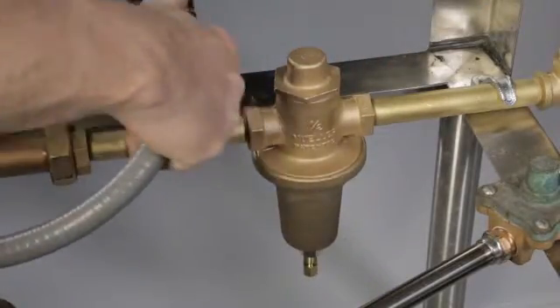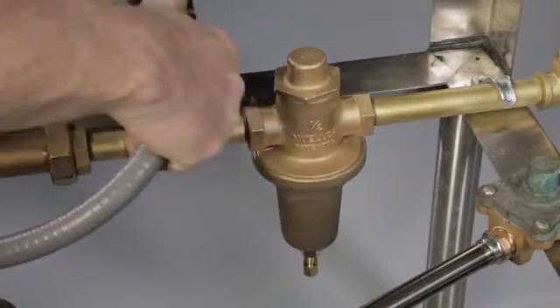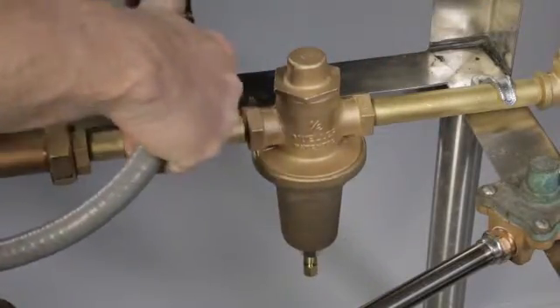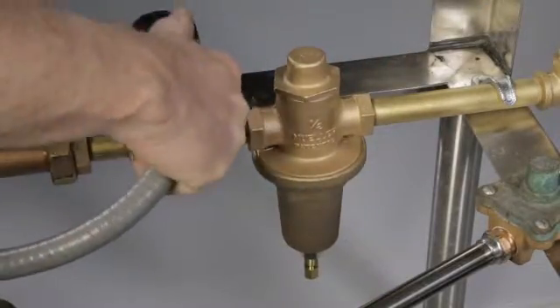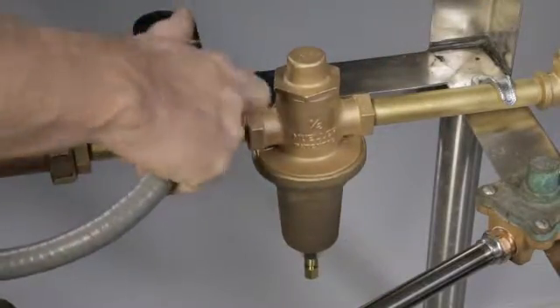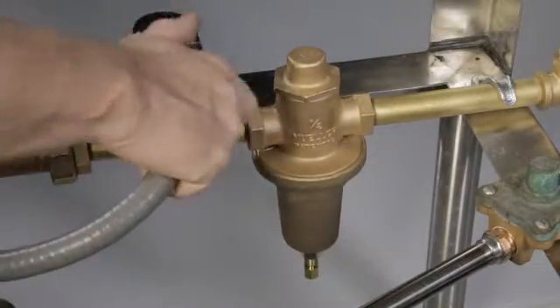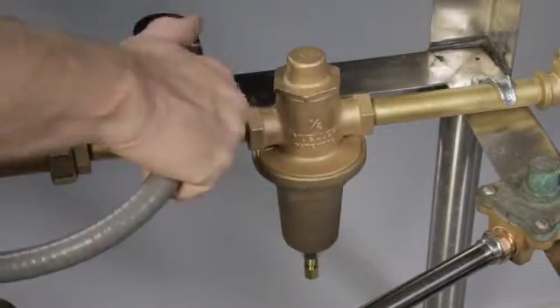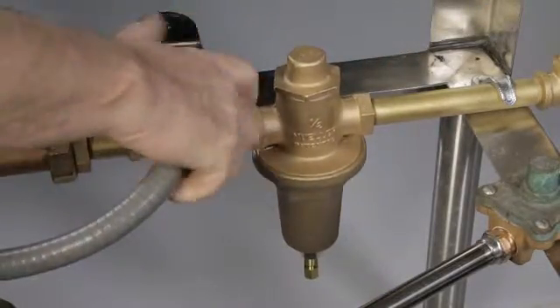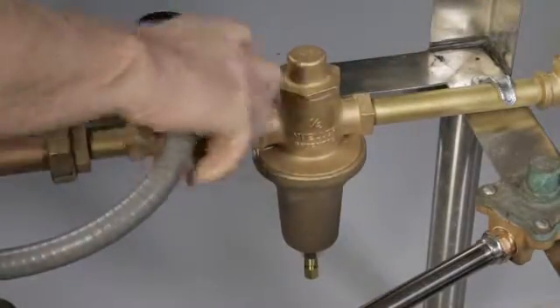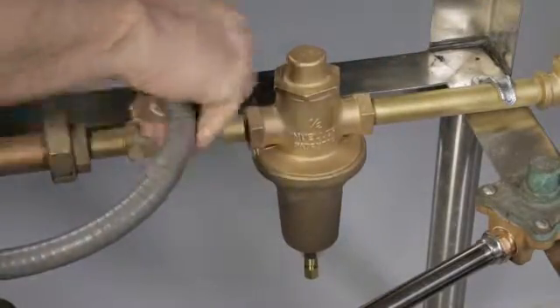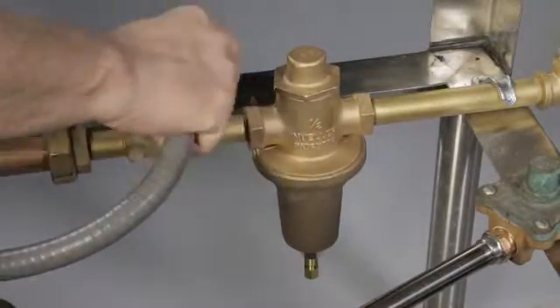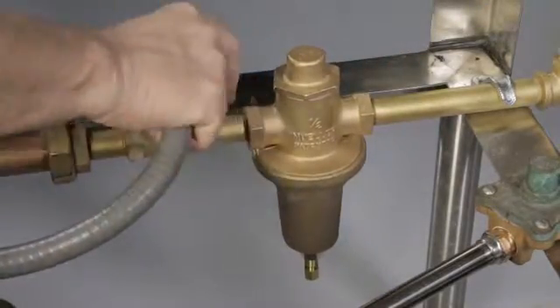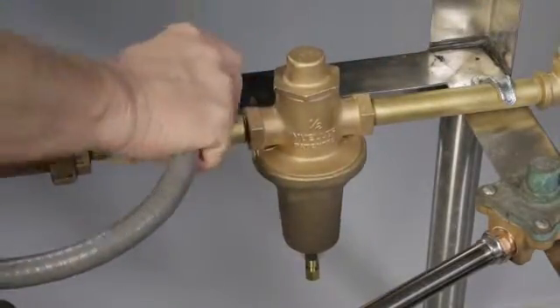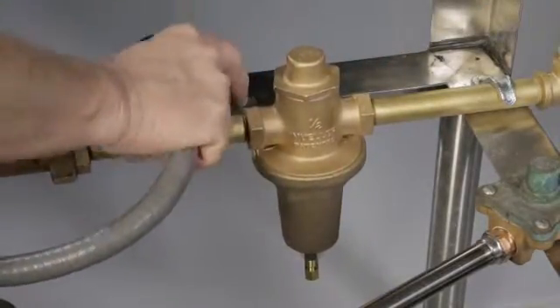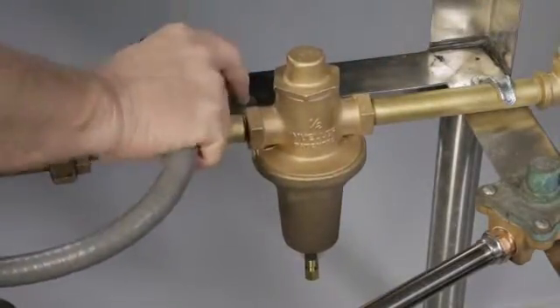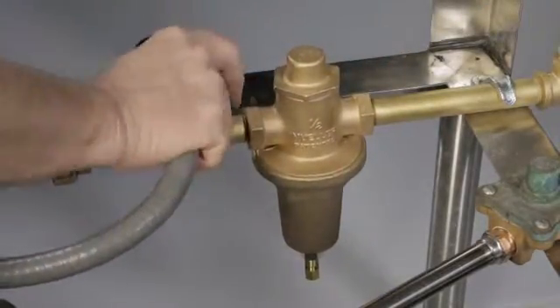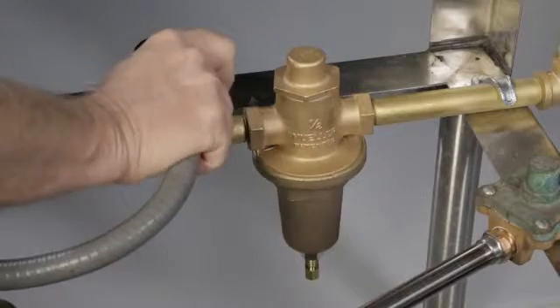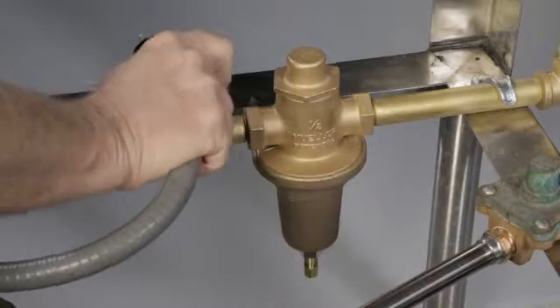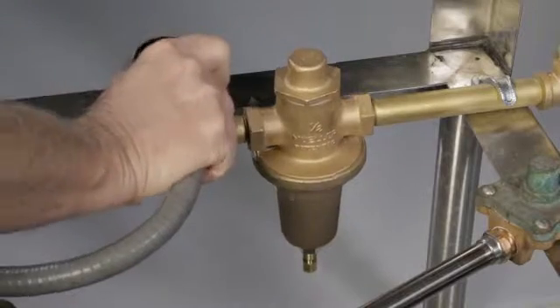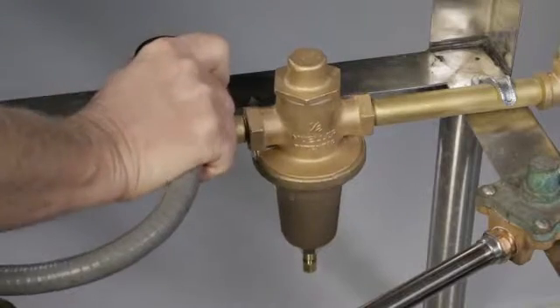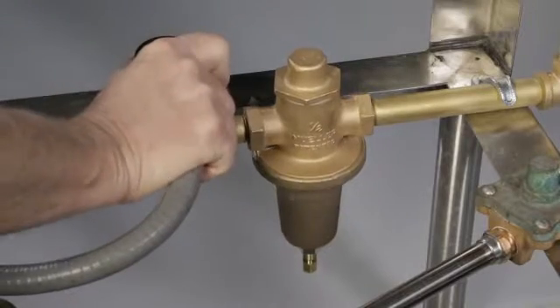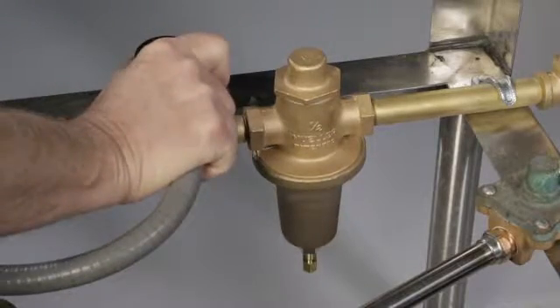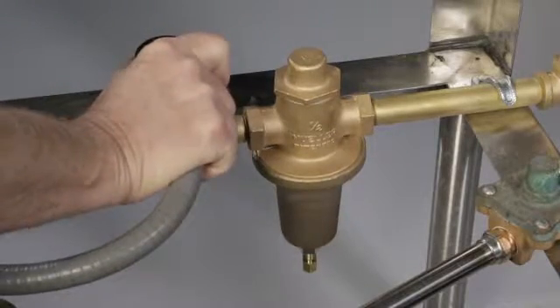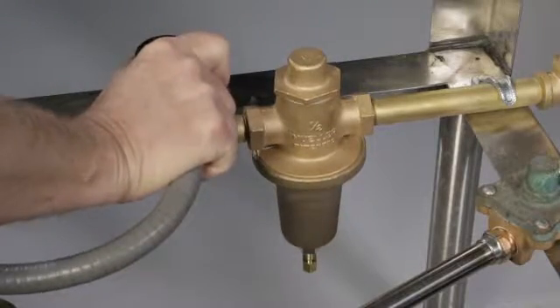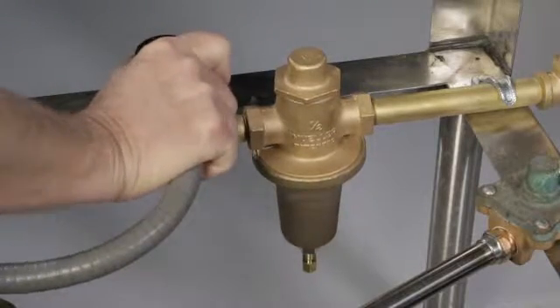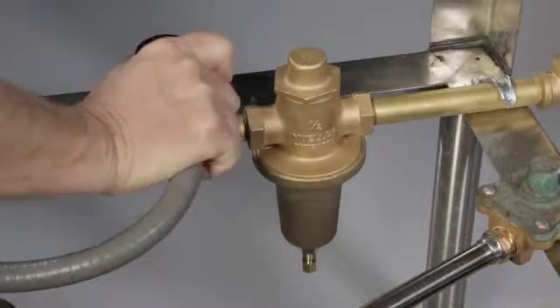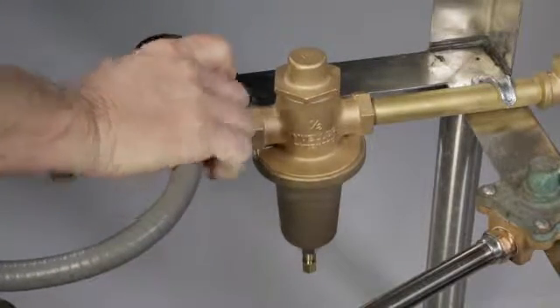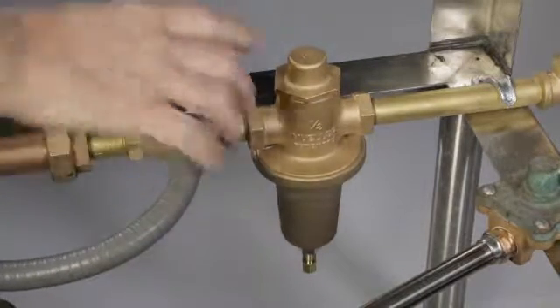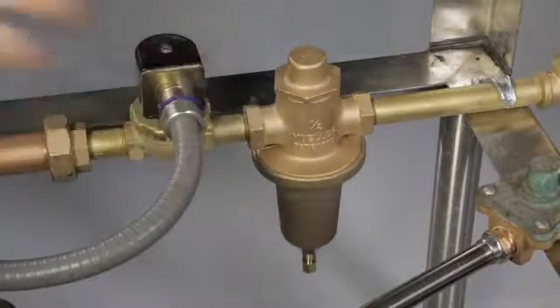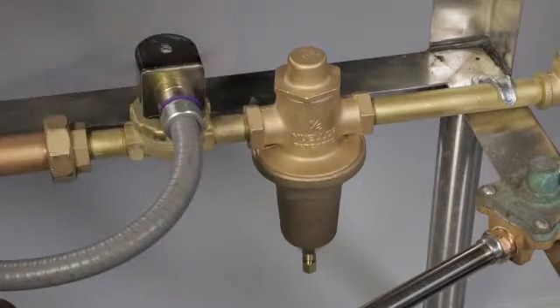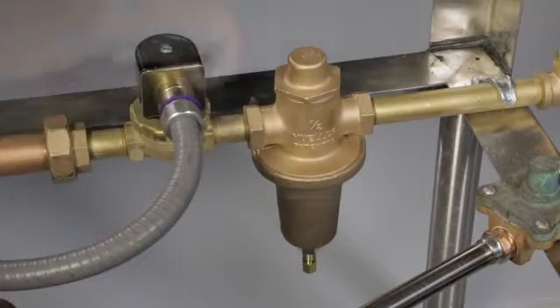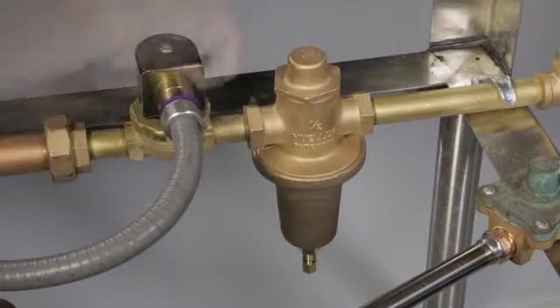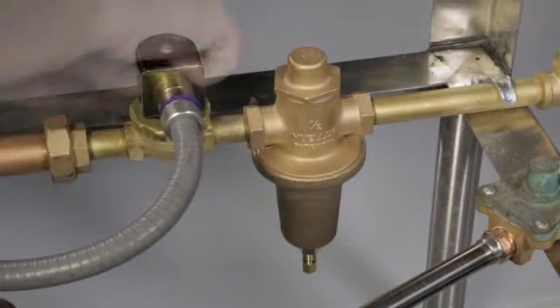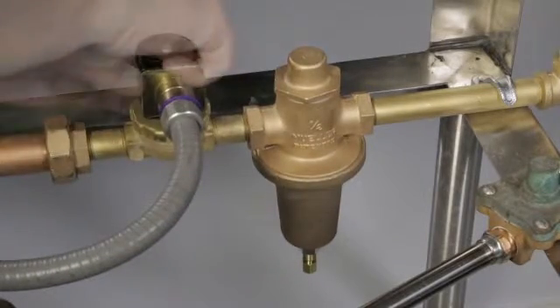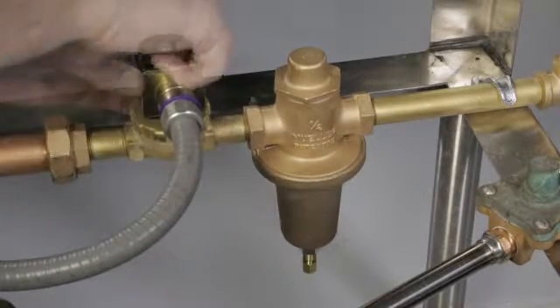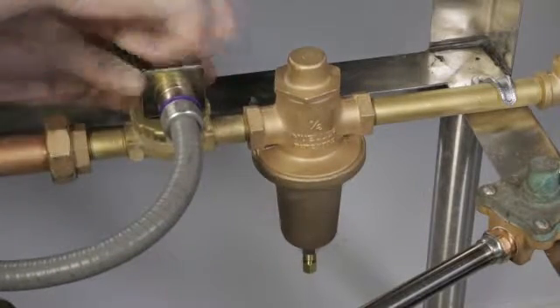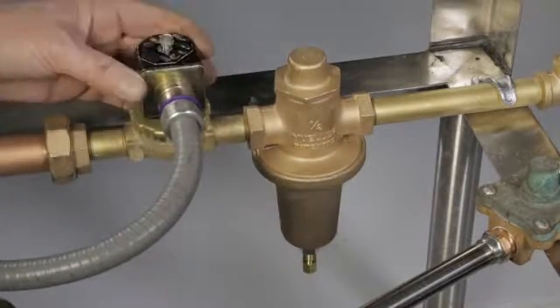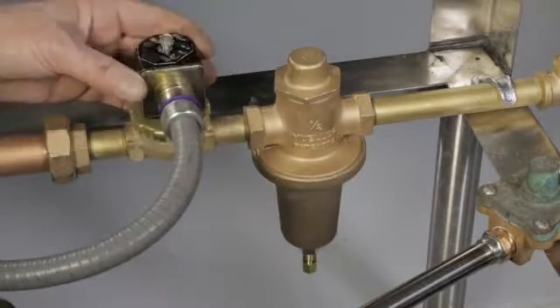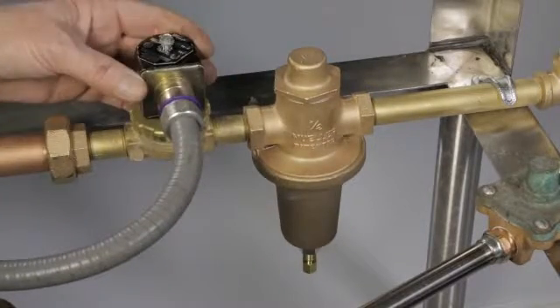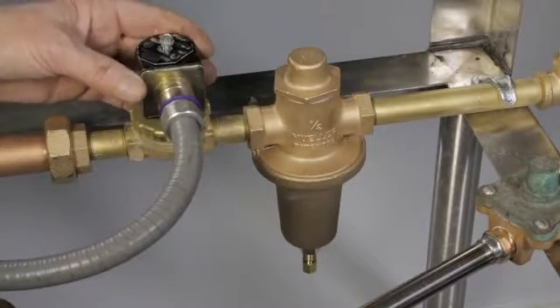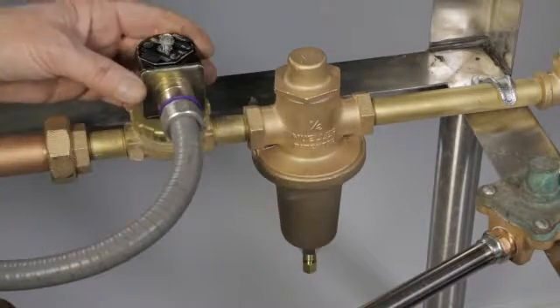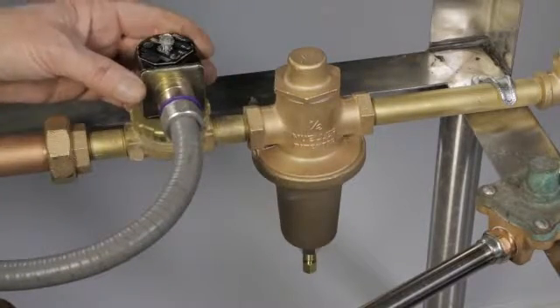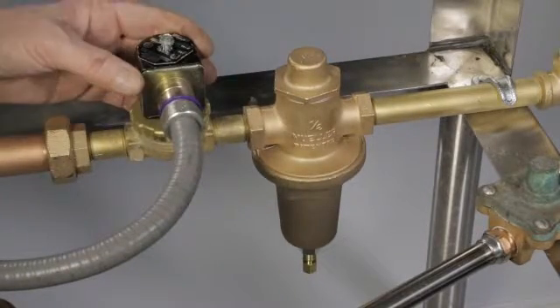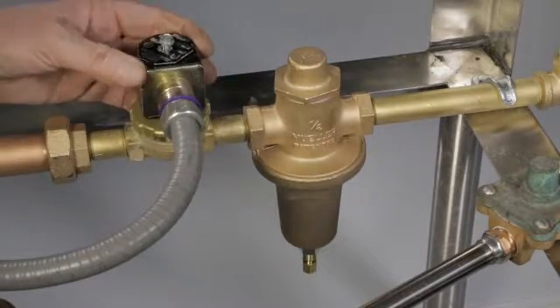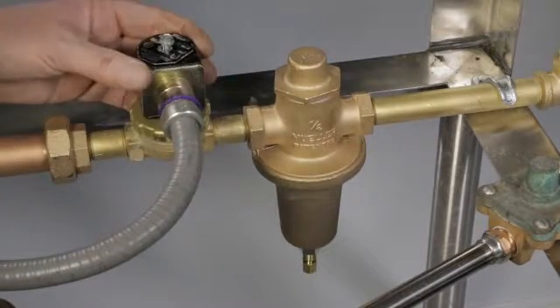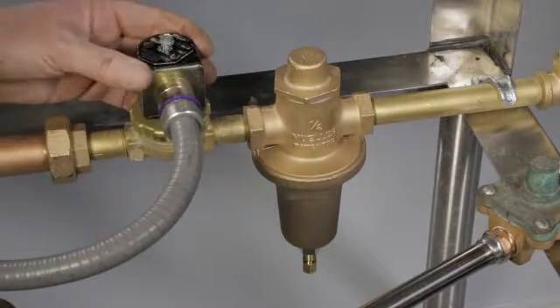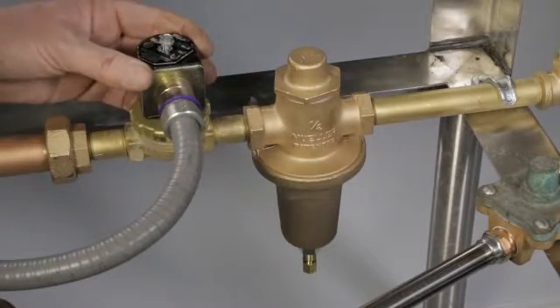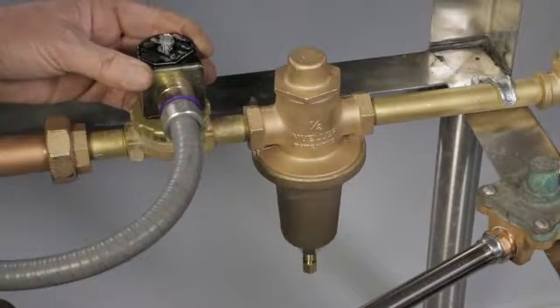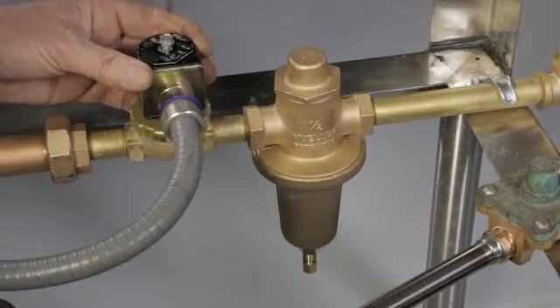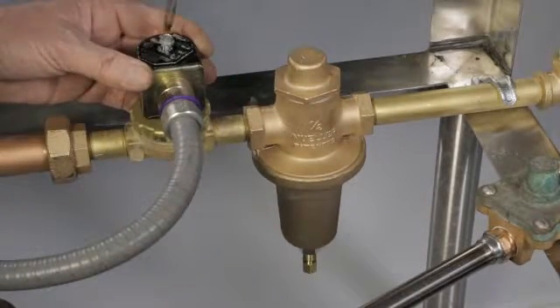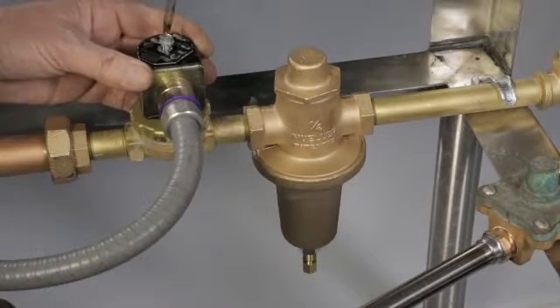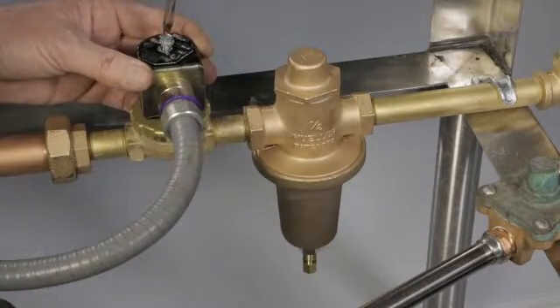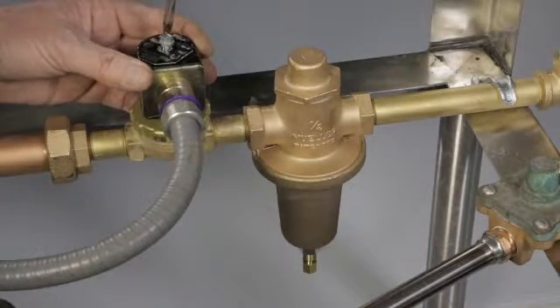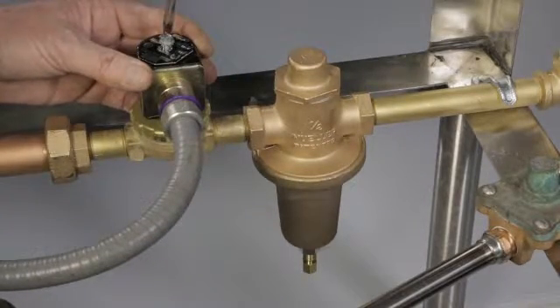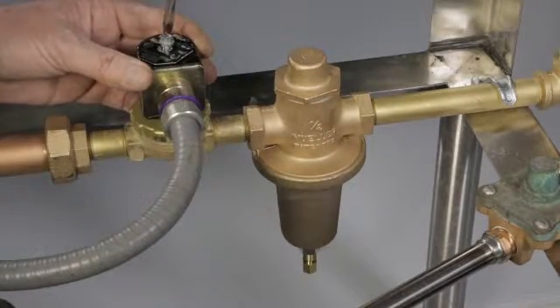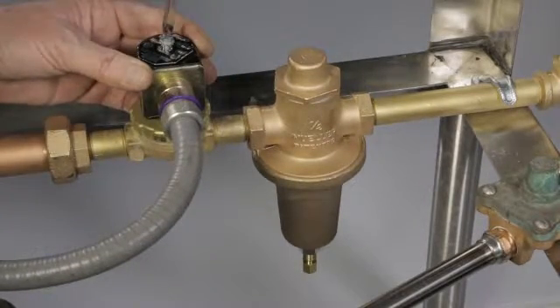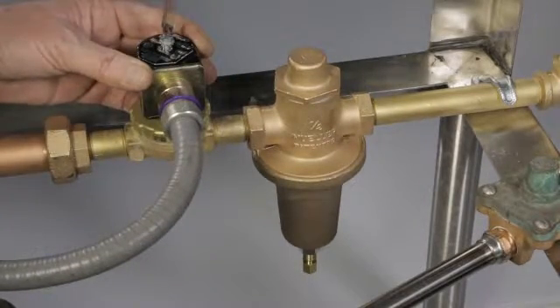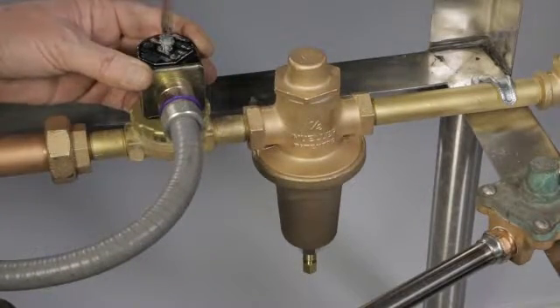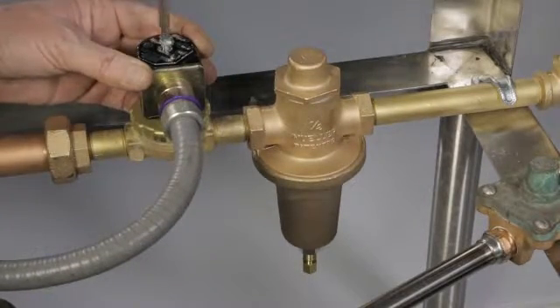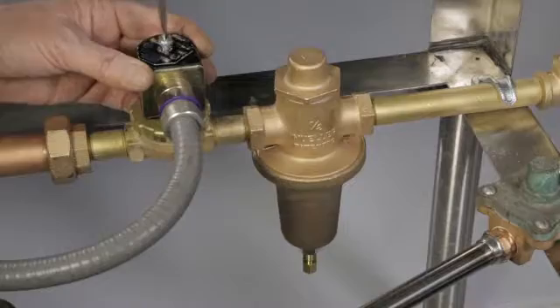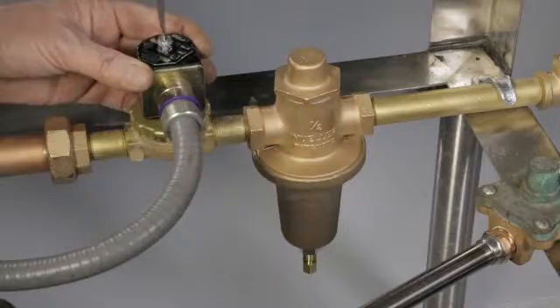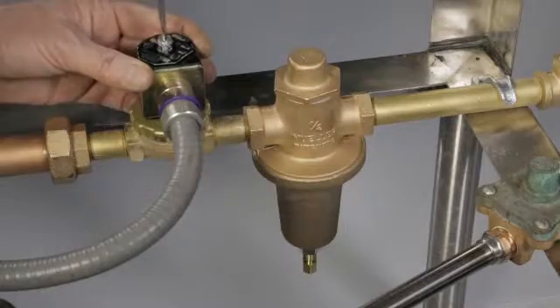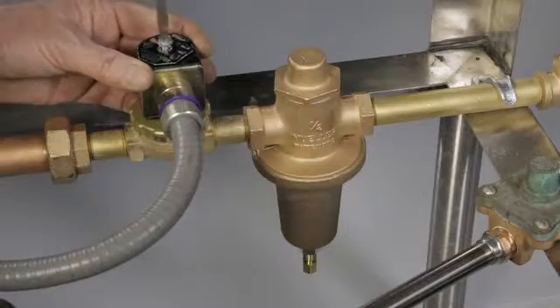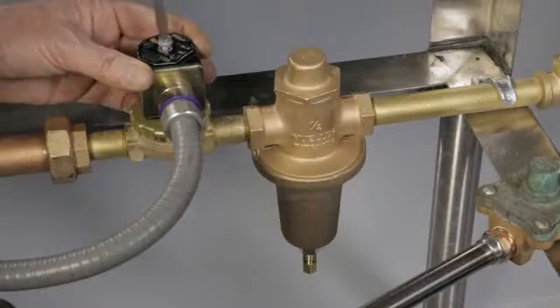Replace the fill valve coil and screw. Cycle the machine, check for leaks, and confirm proper water level.